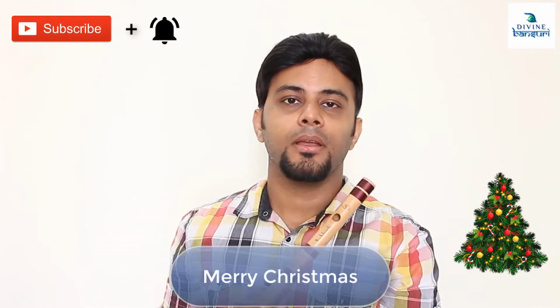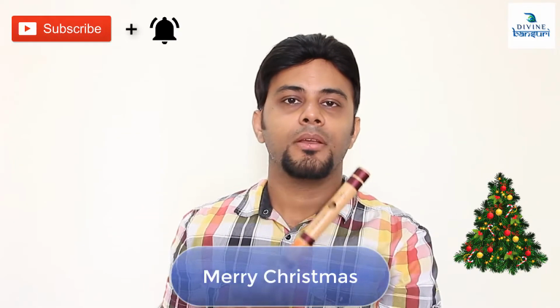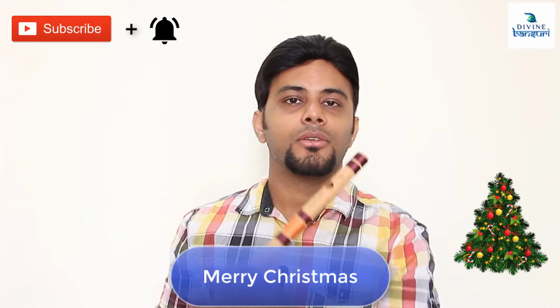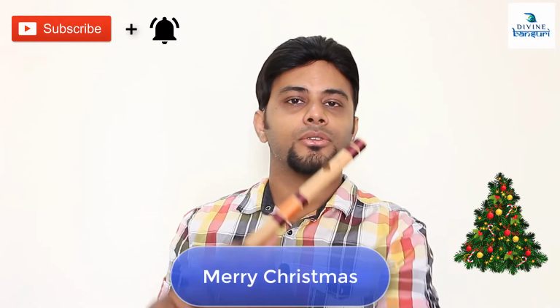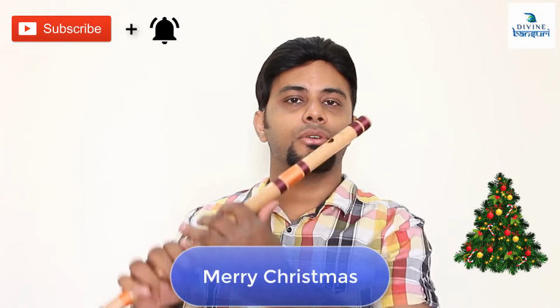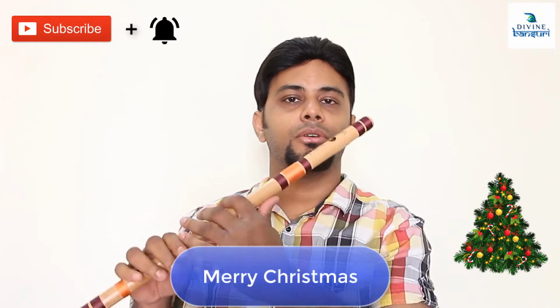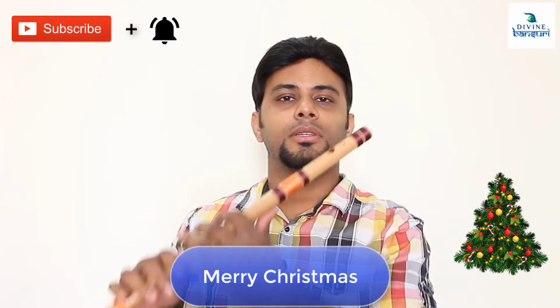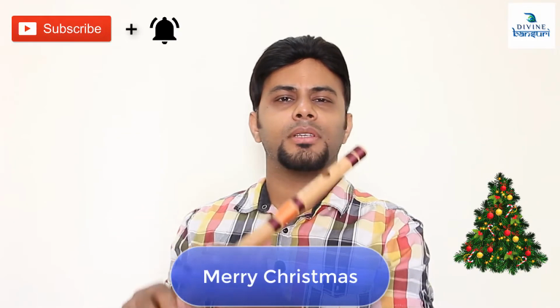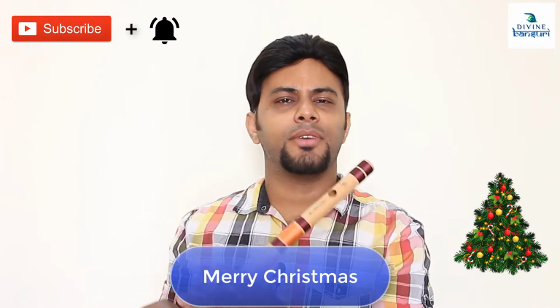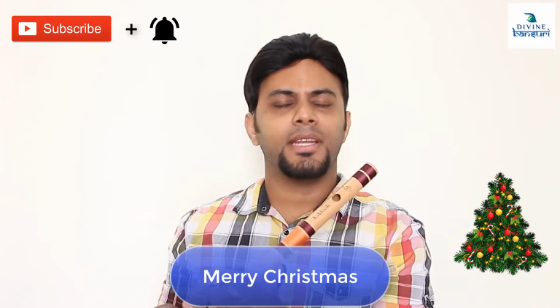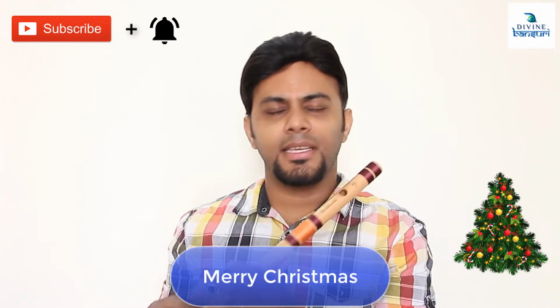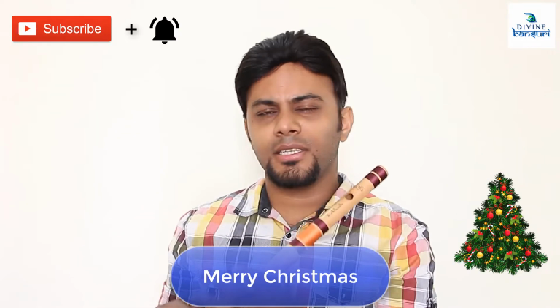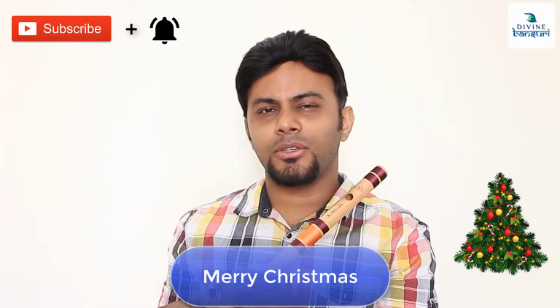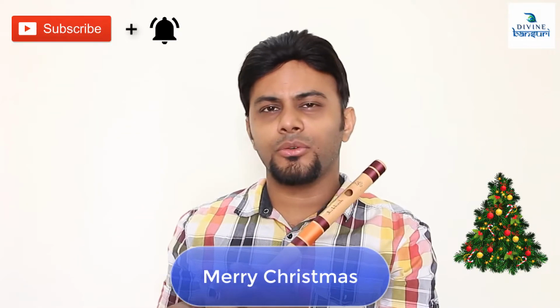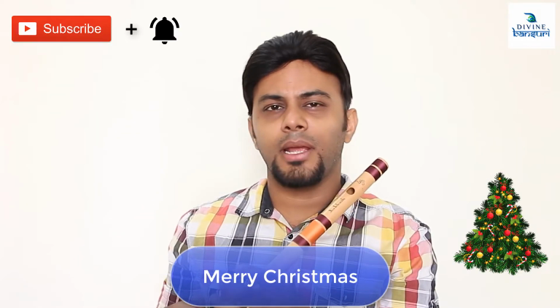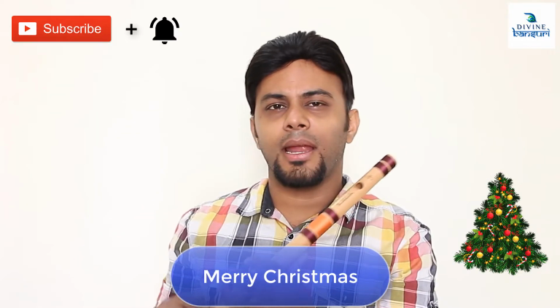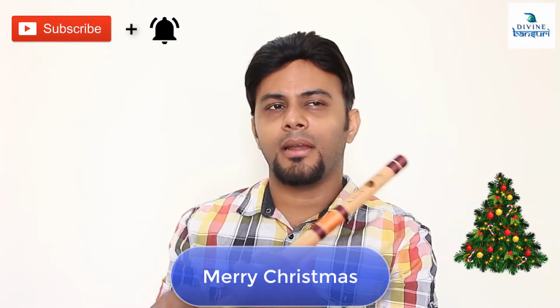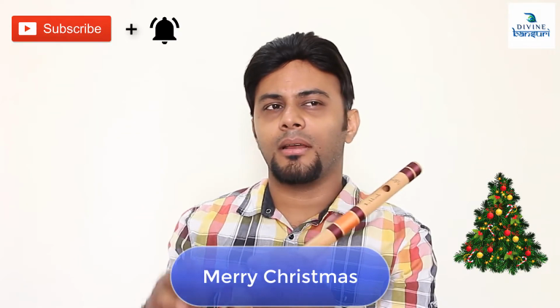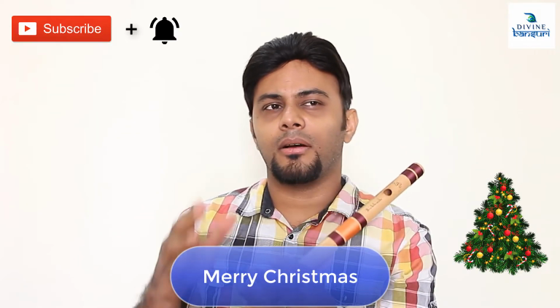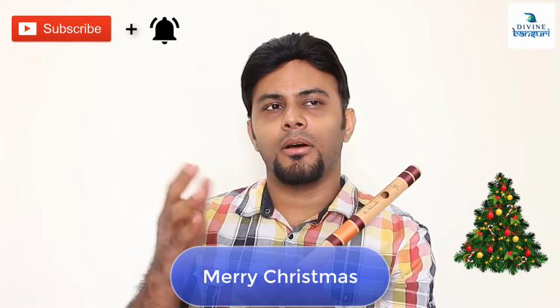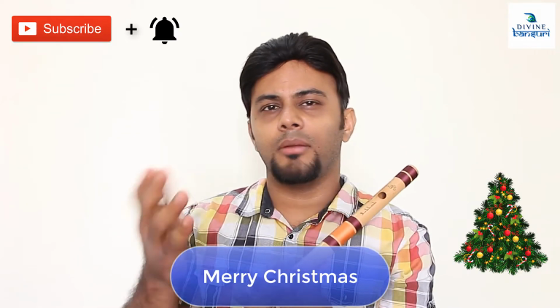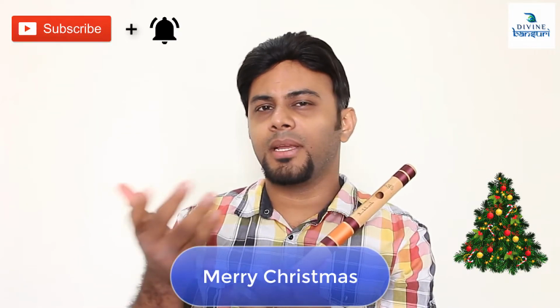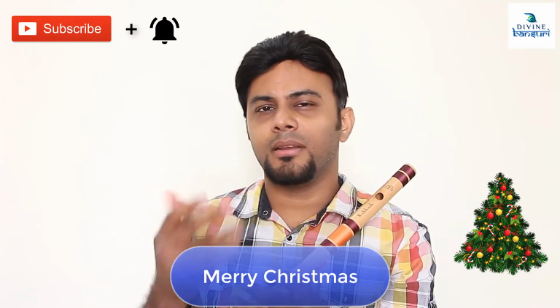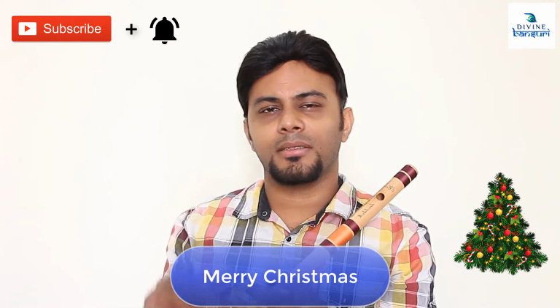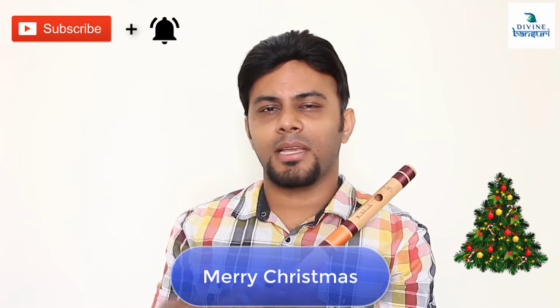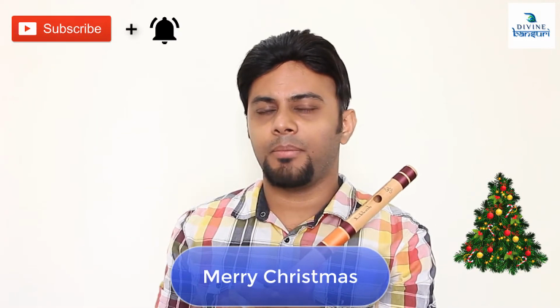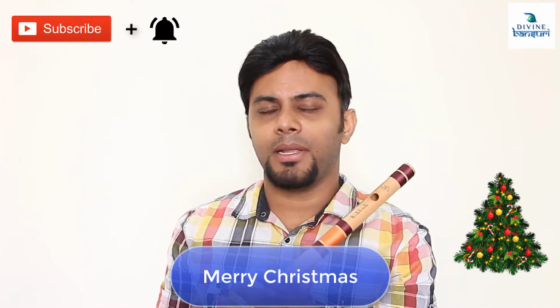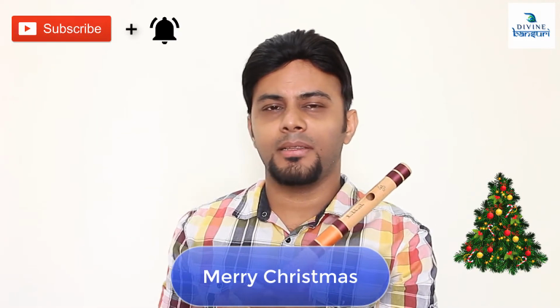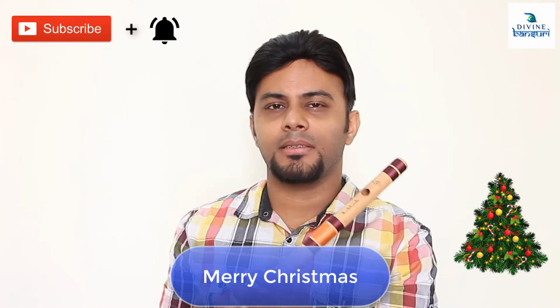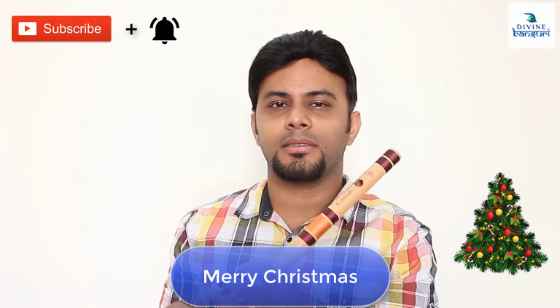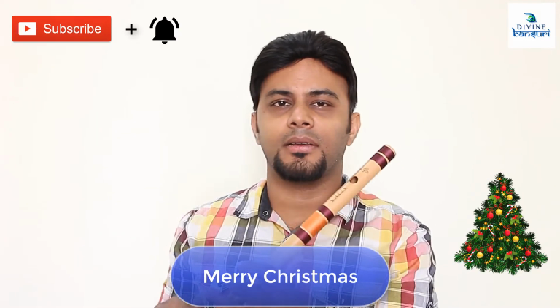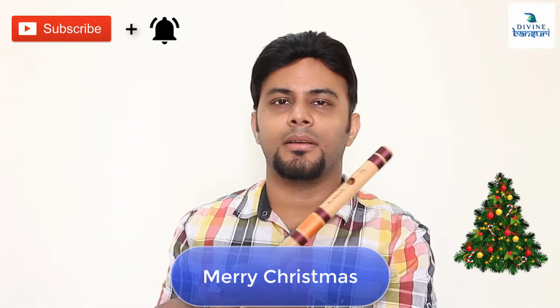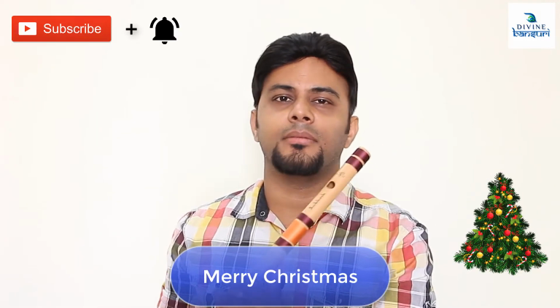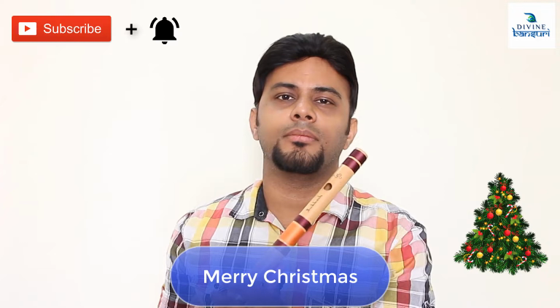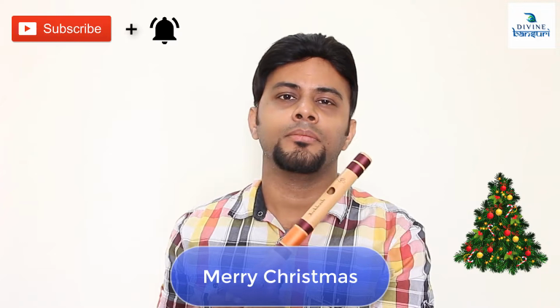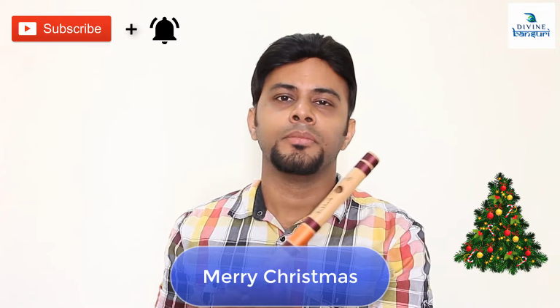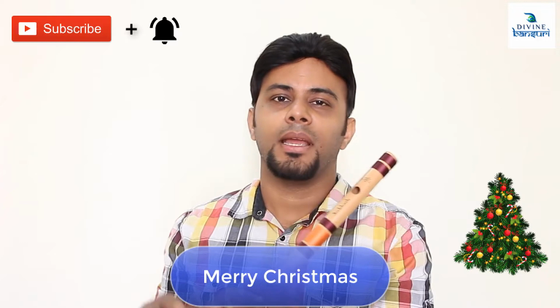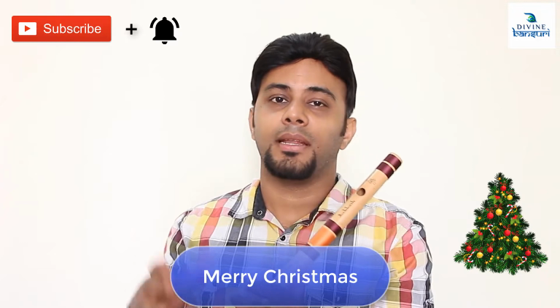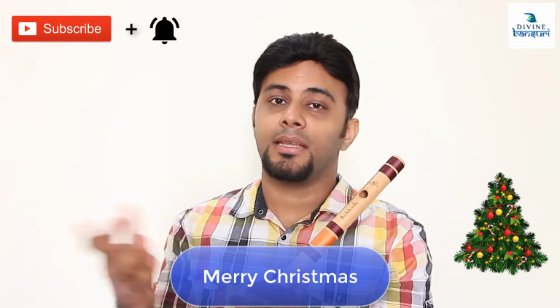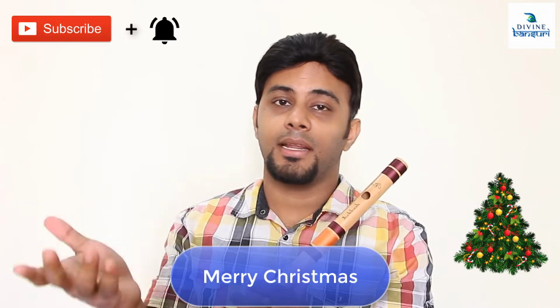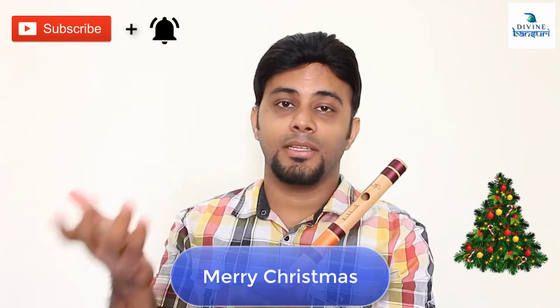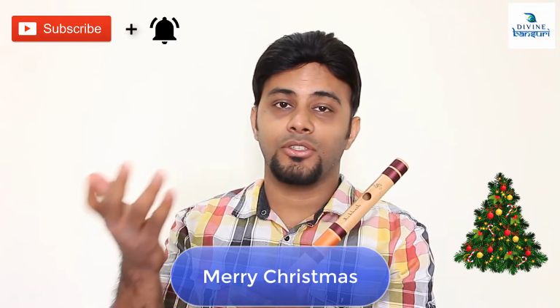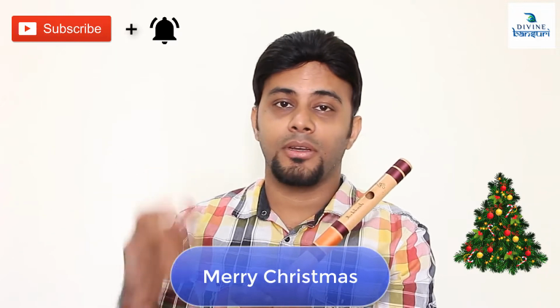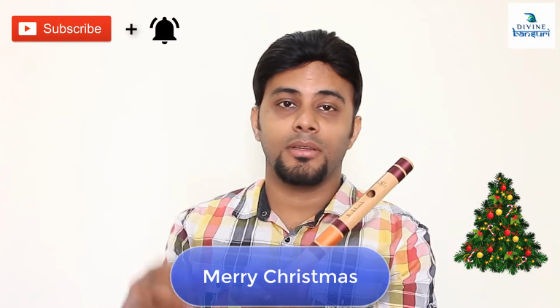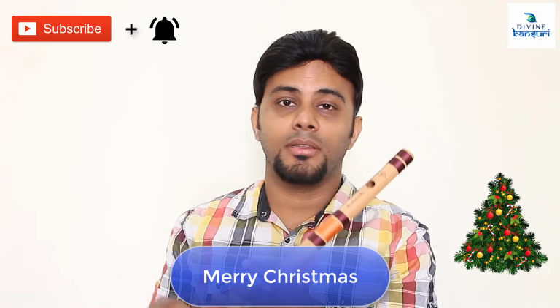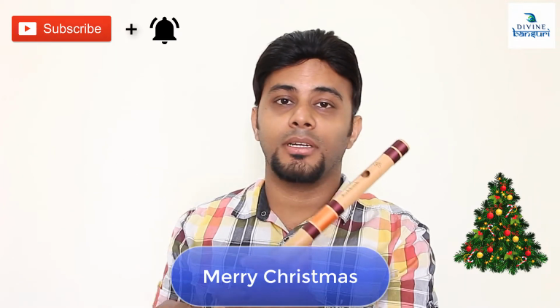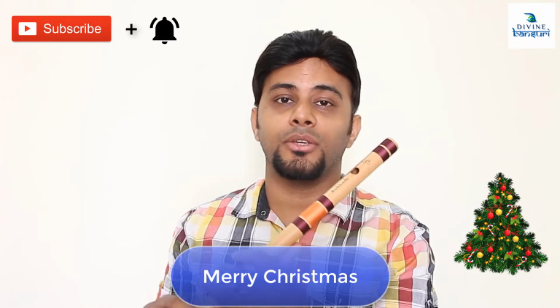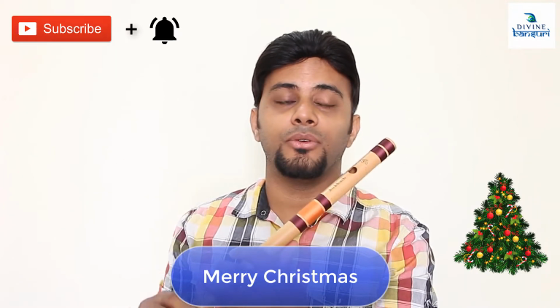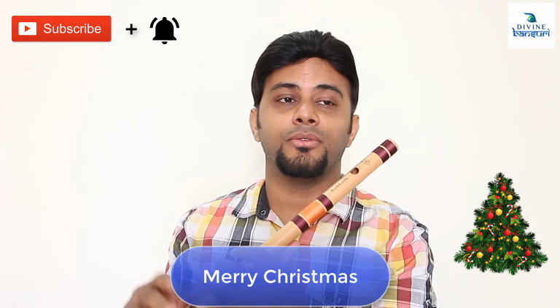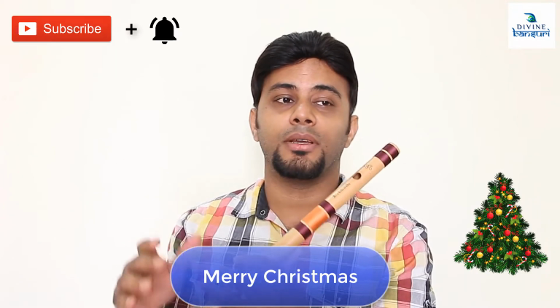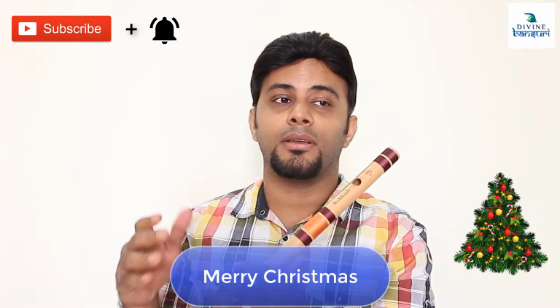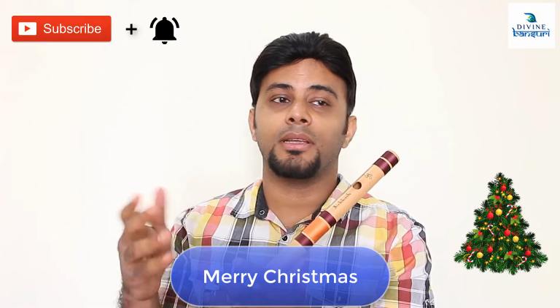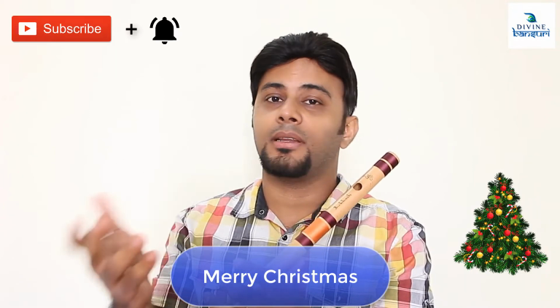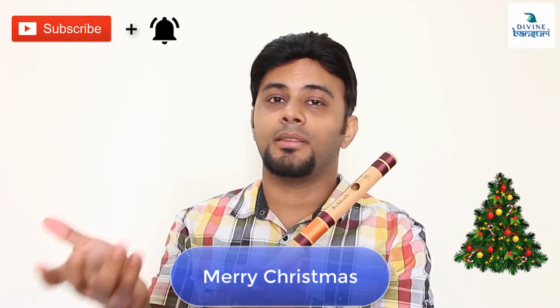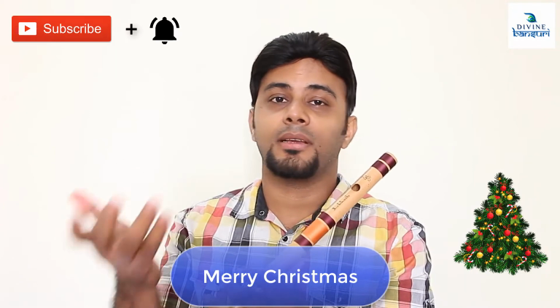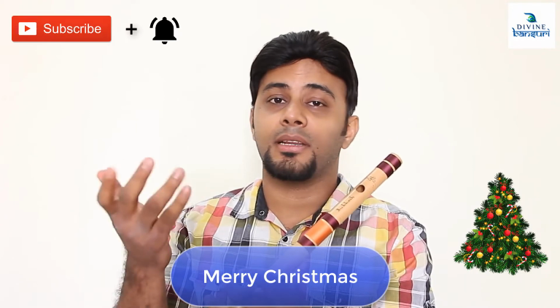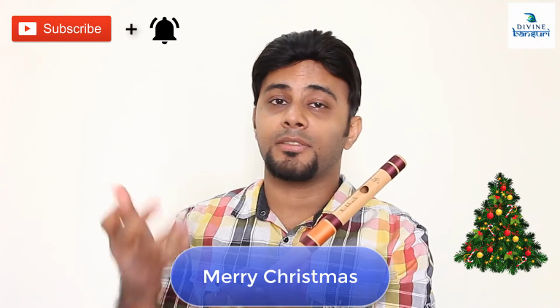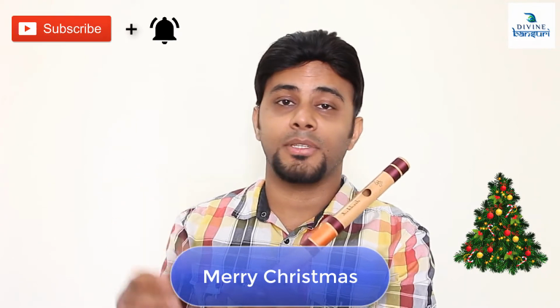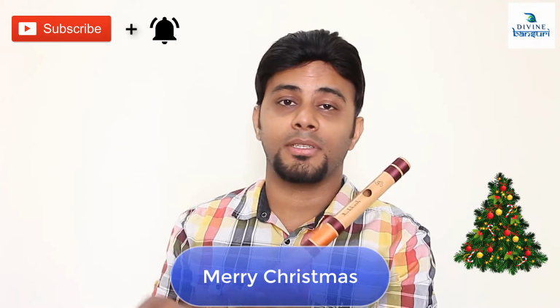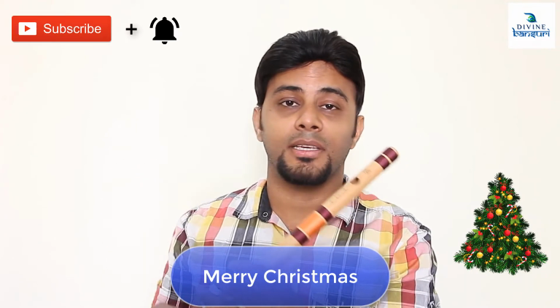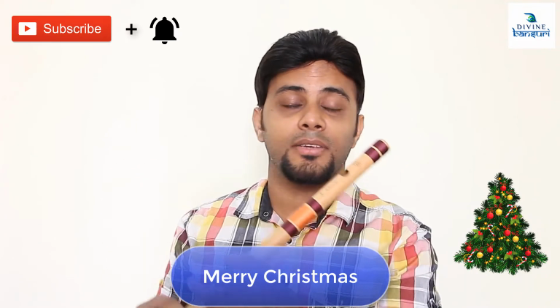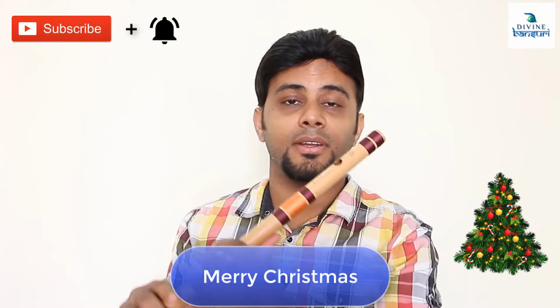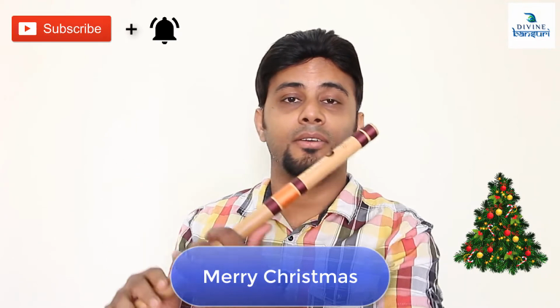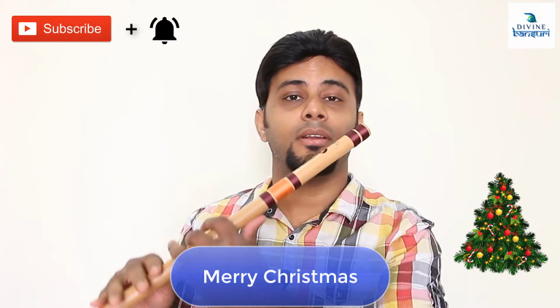This is a very easy tune and all beginners can play this, and they can enjoy the tune on Christmas Eve and all.